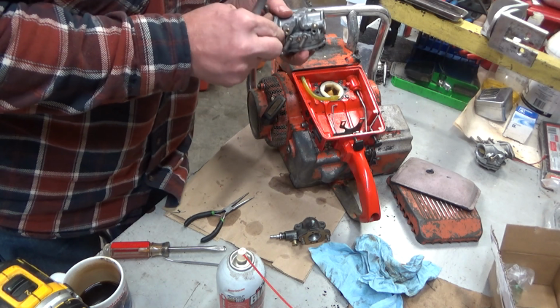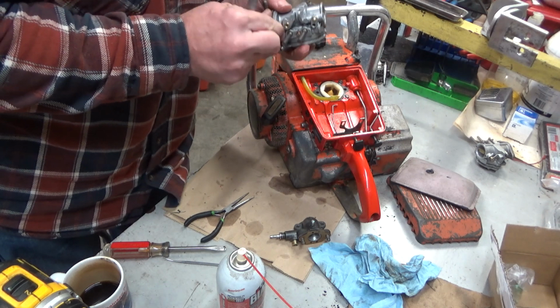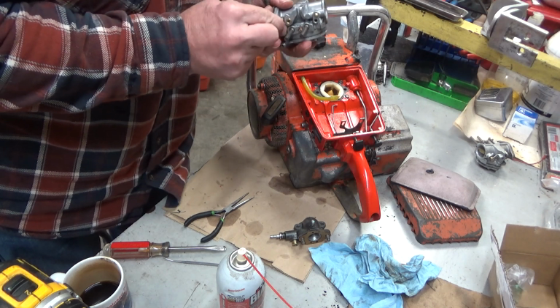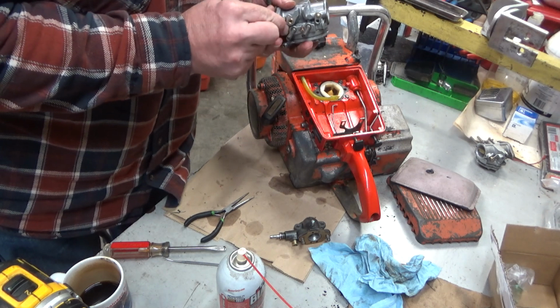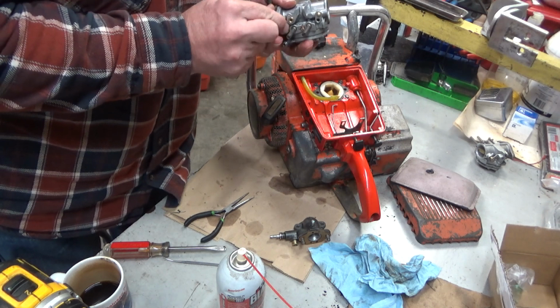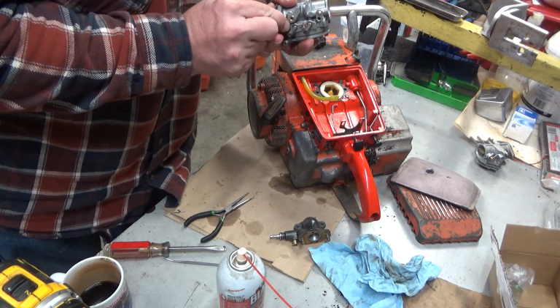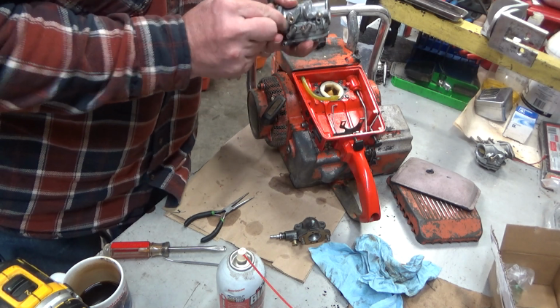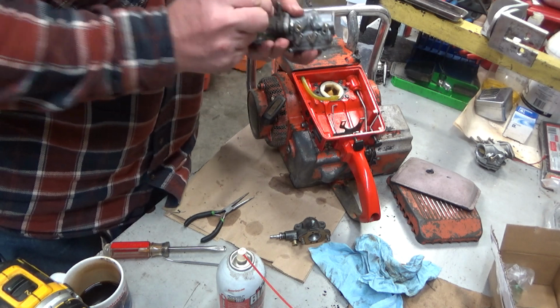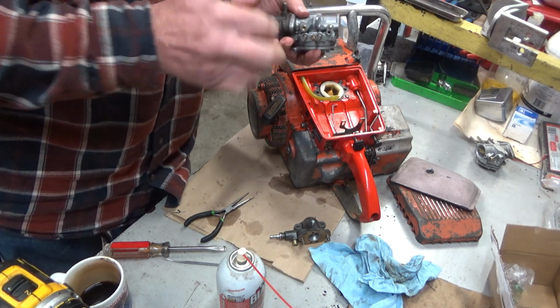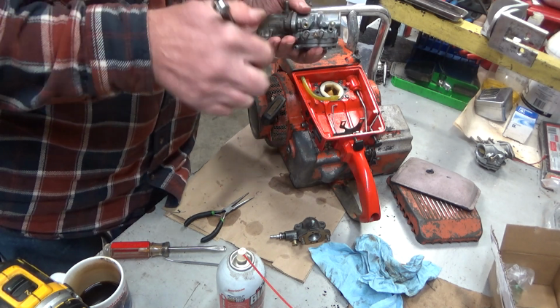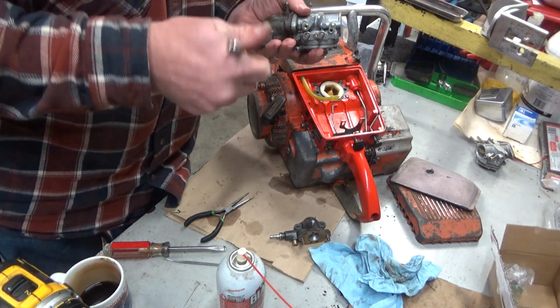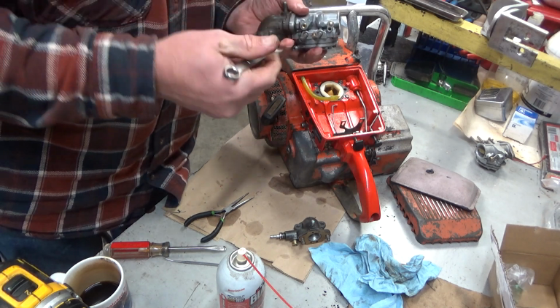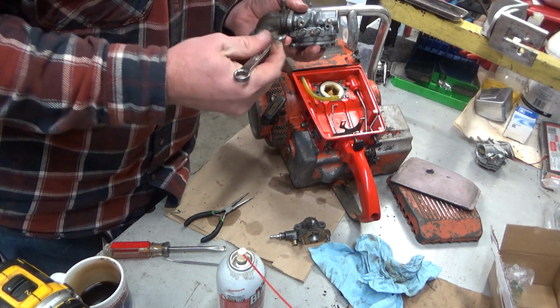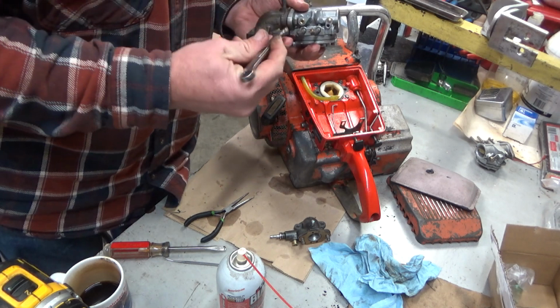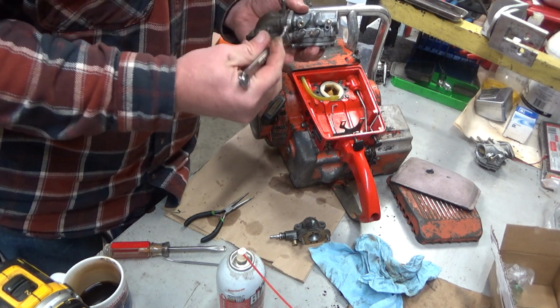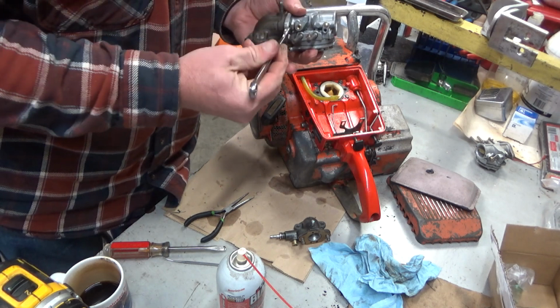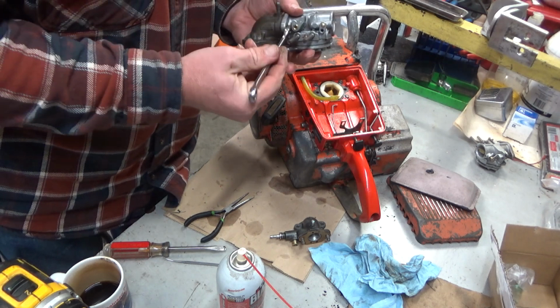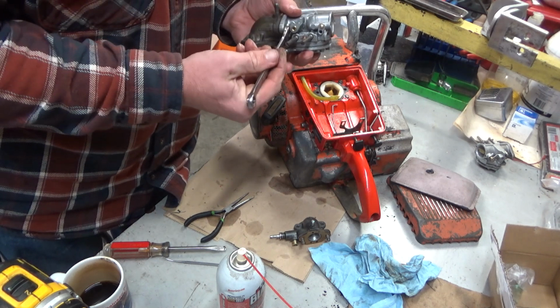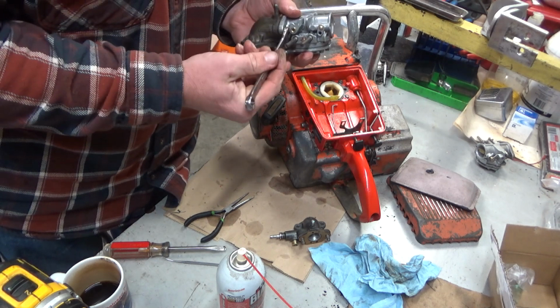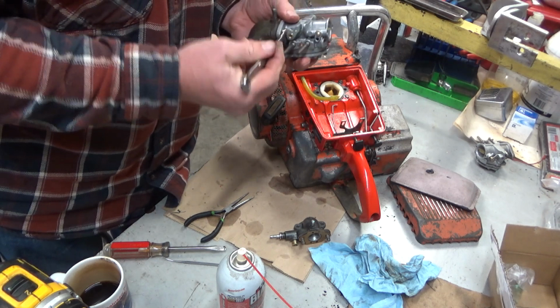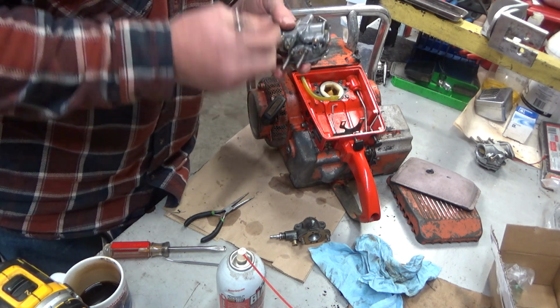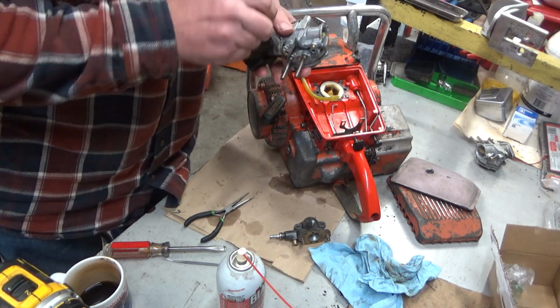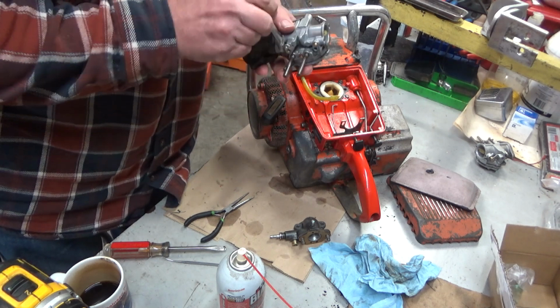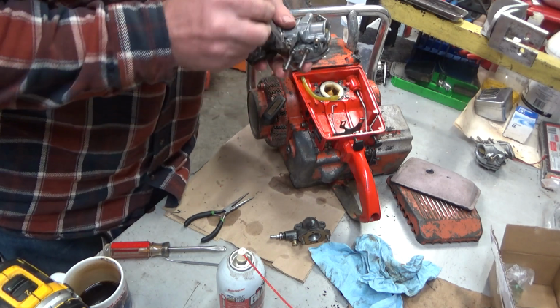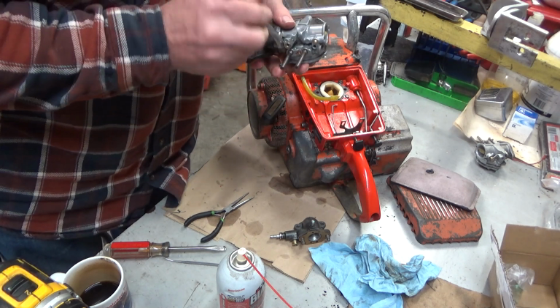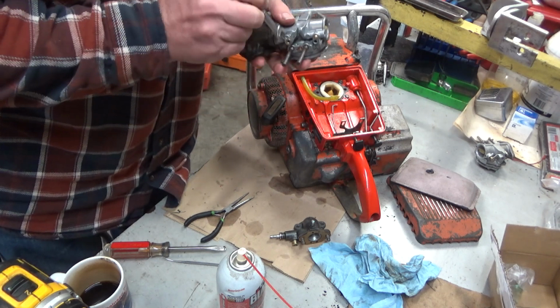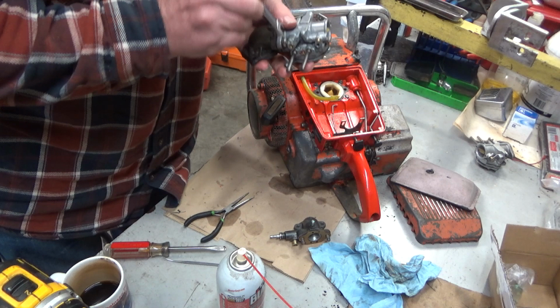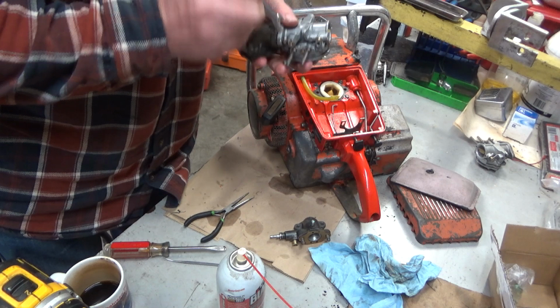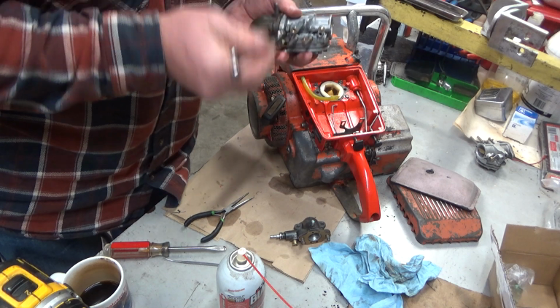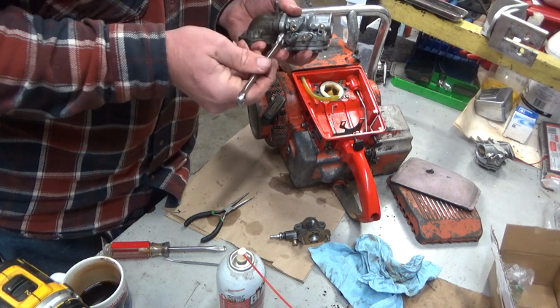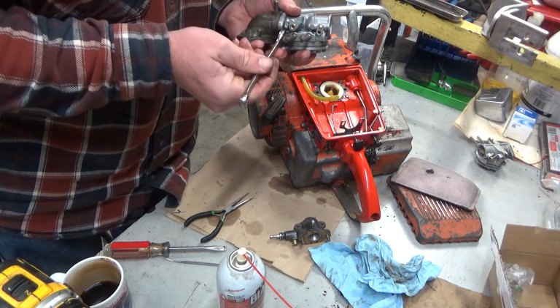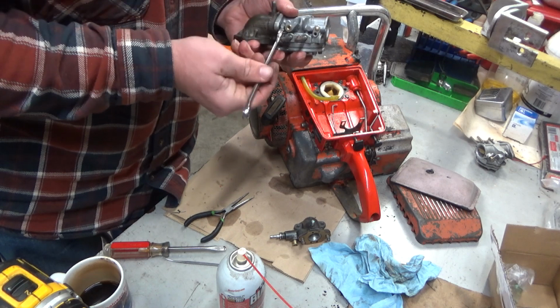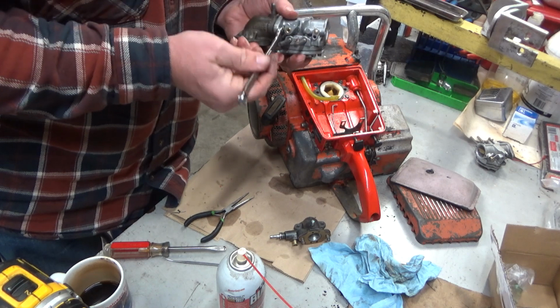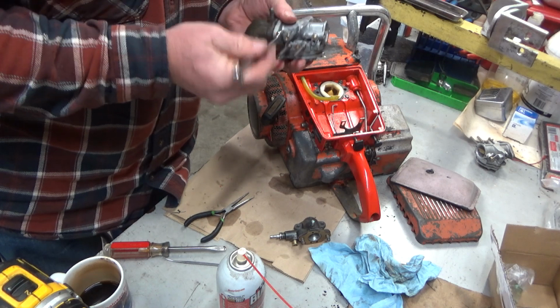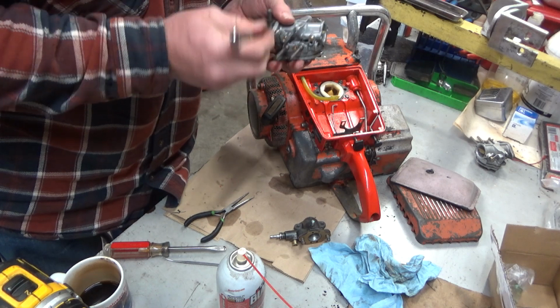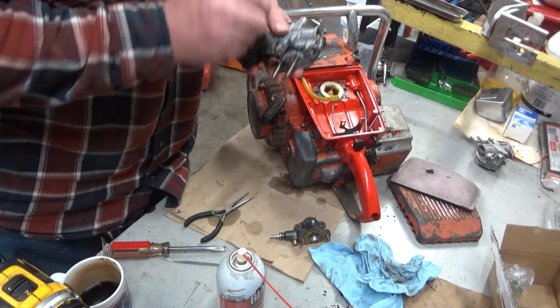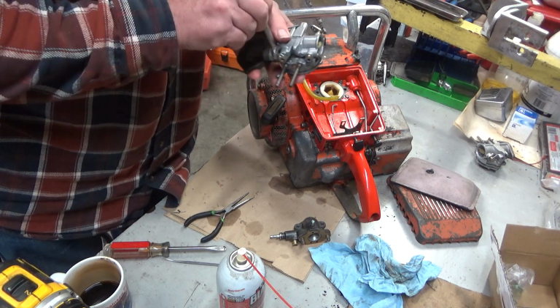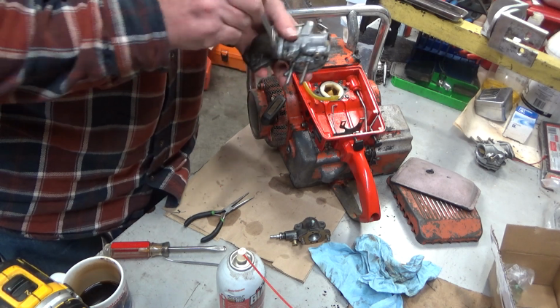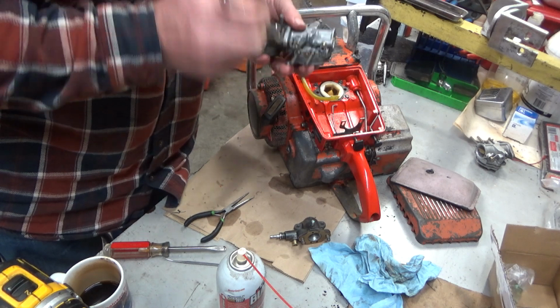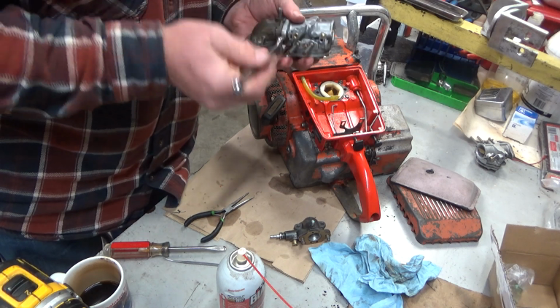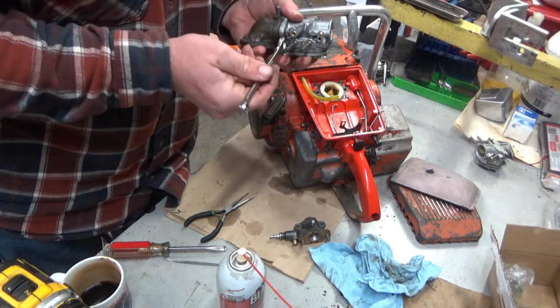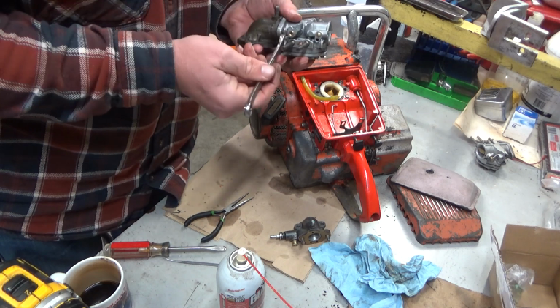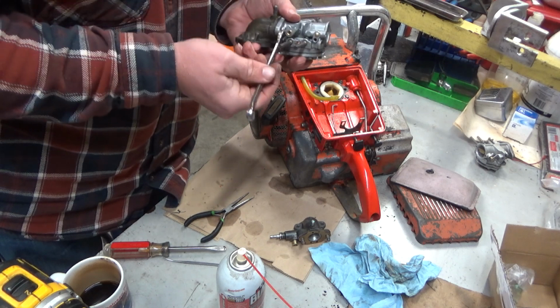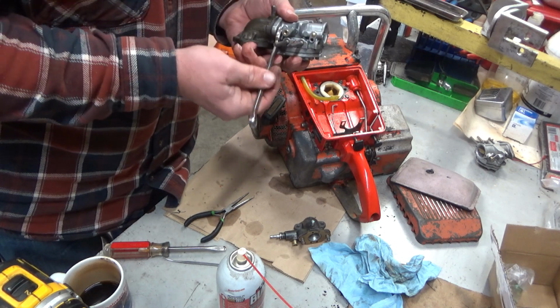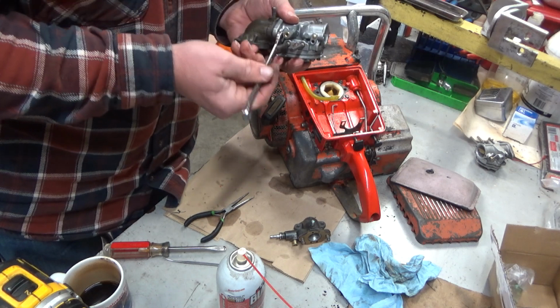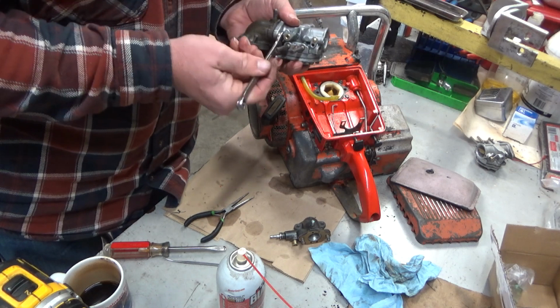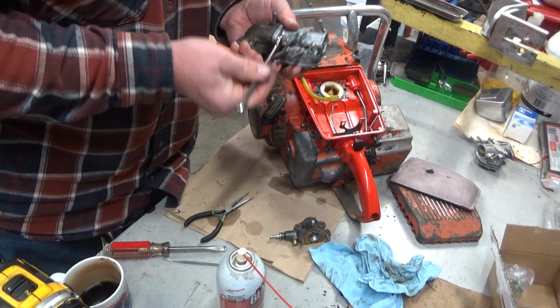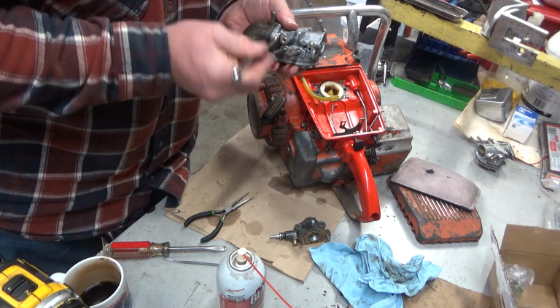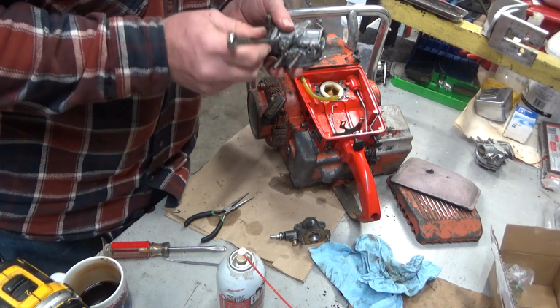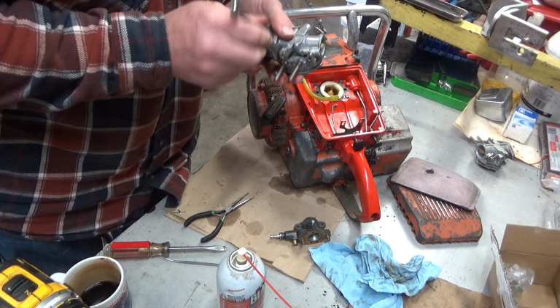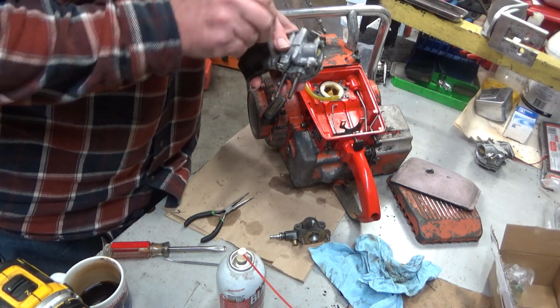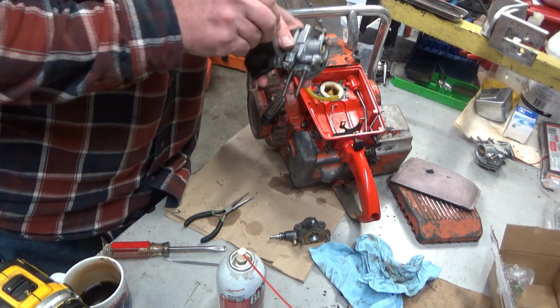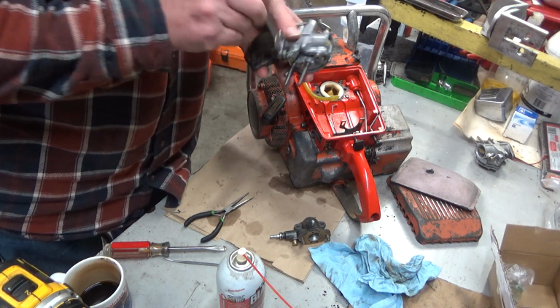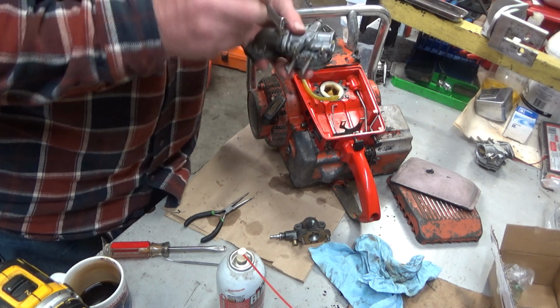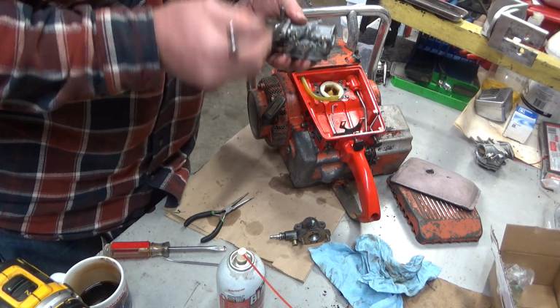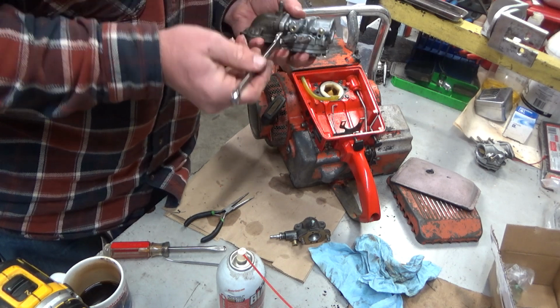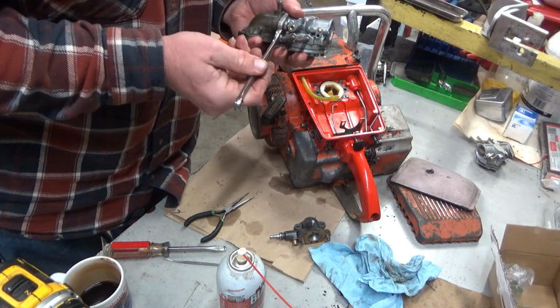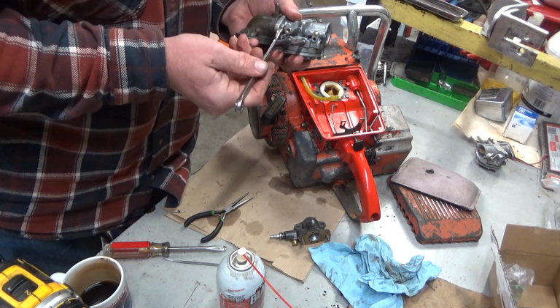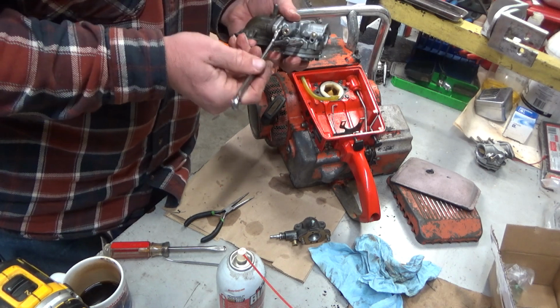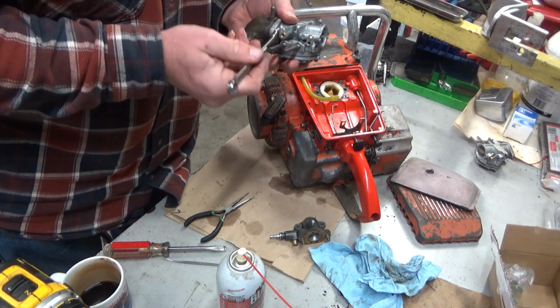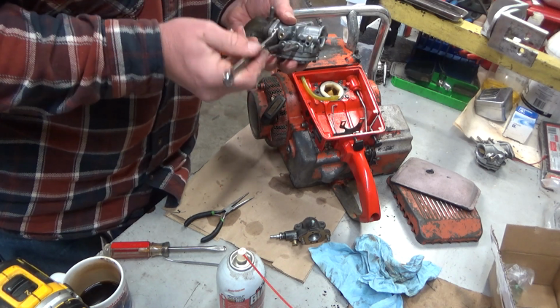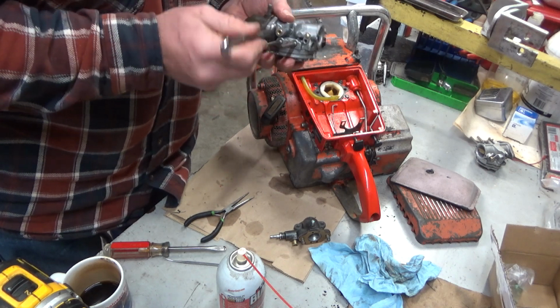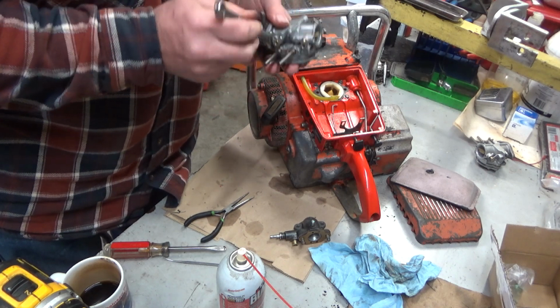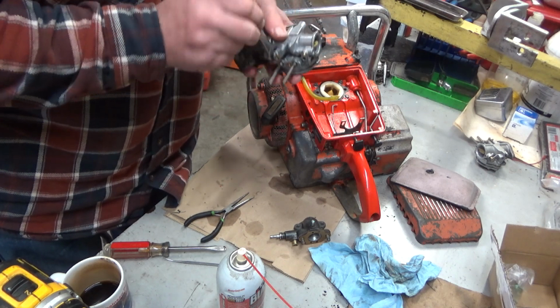You don't in any way want to damage these old carbs, because there's no guarantee you'll be able to fix them.